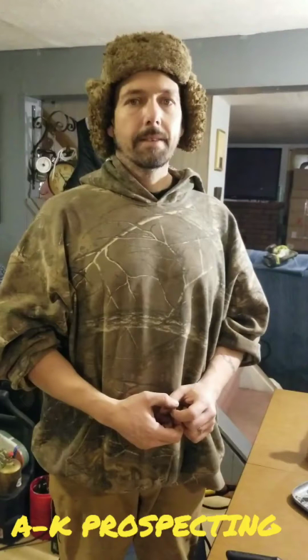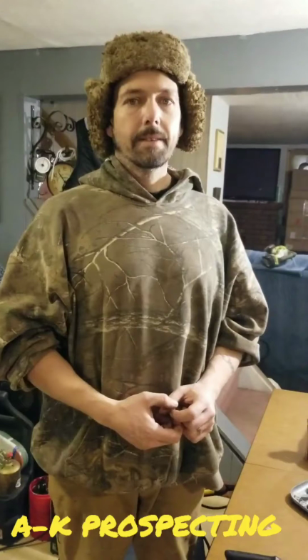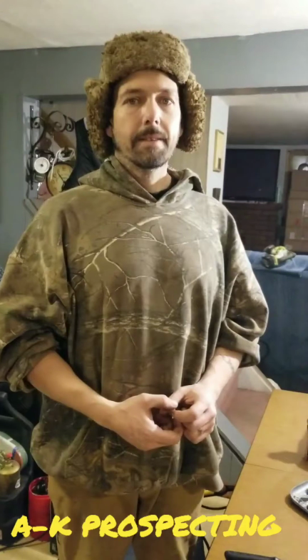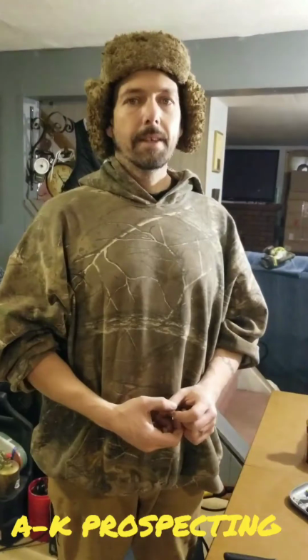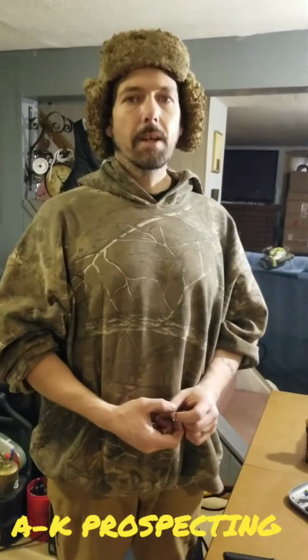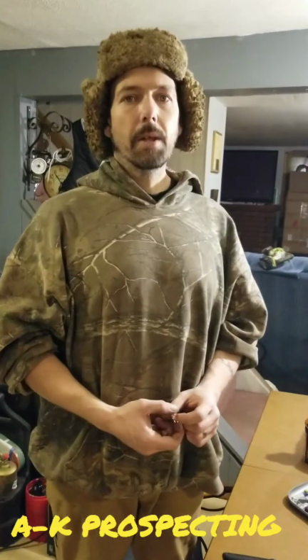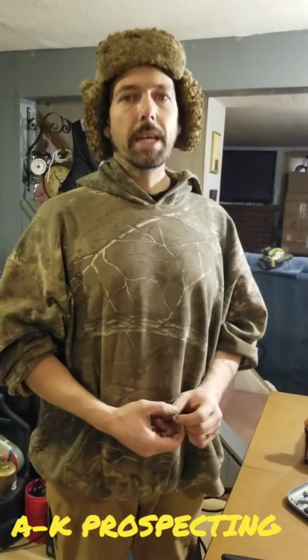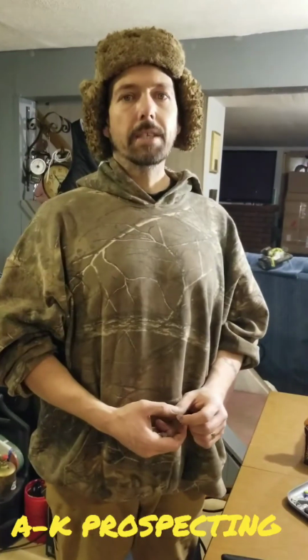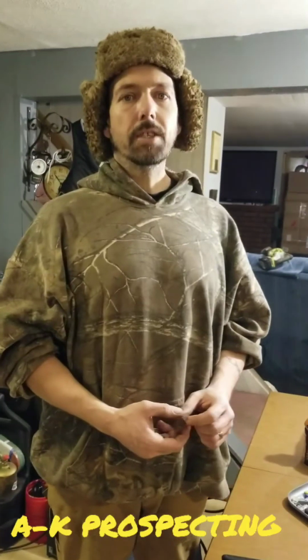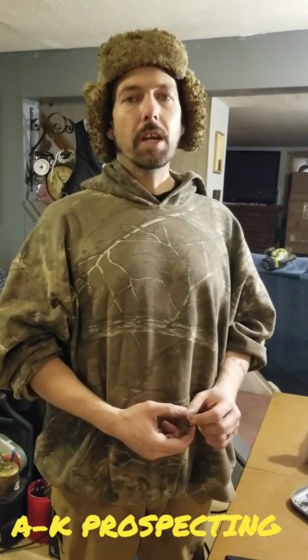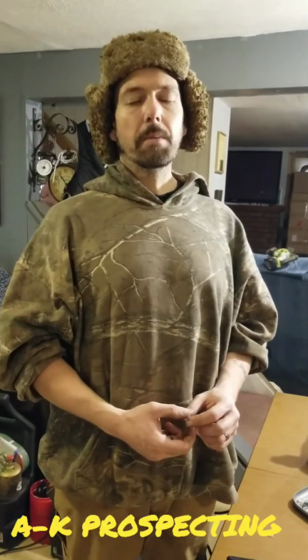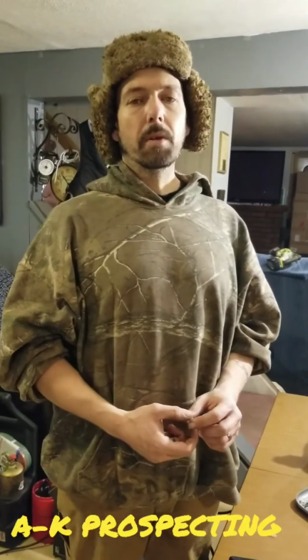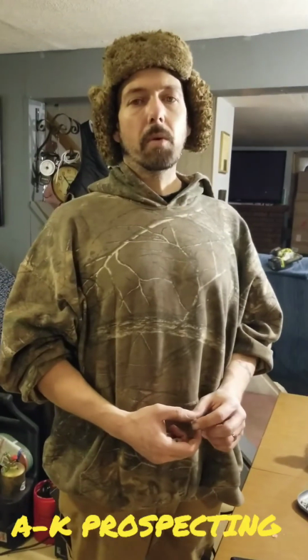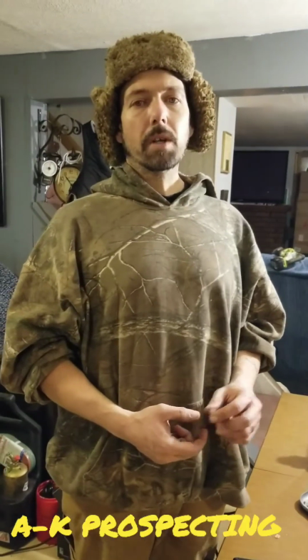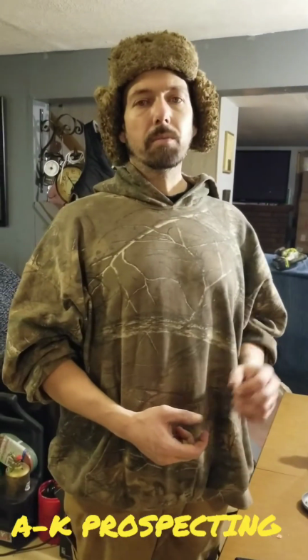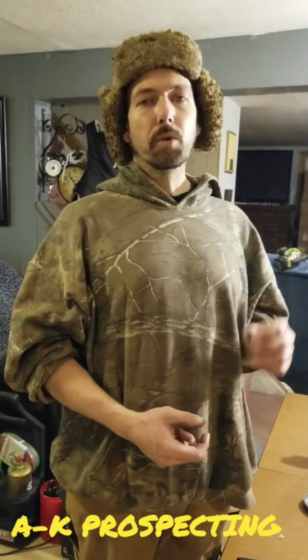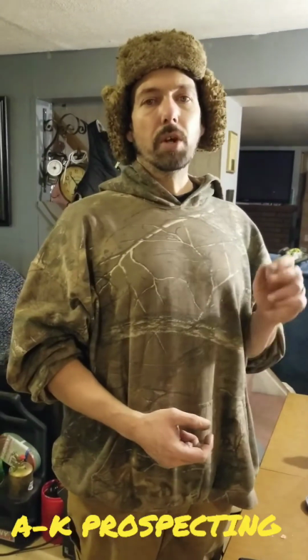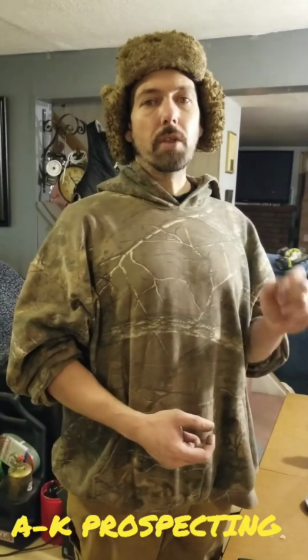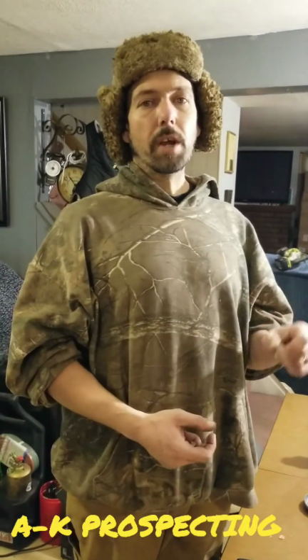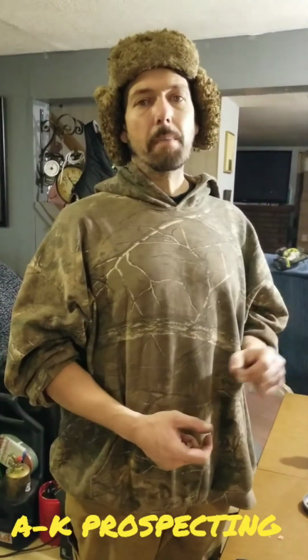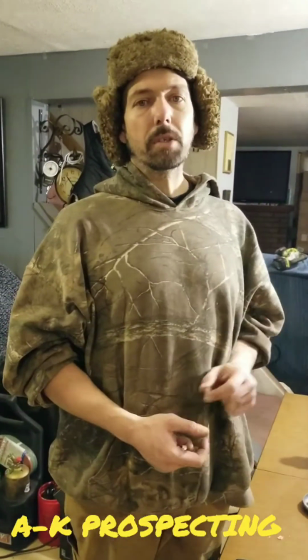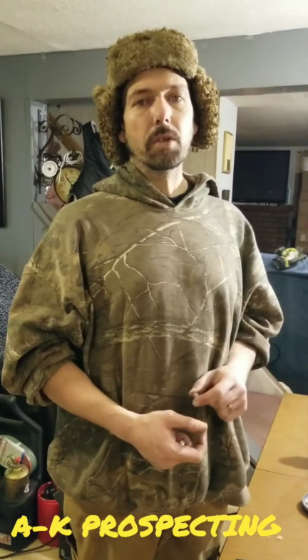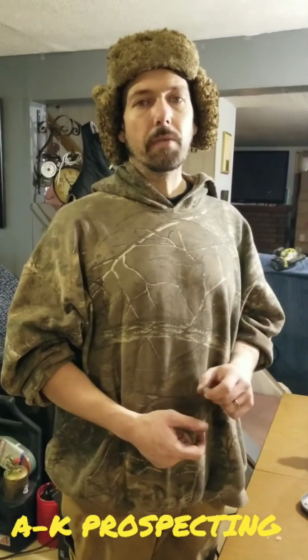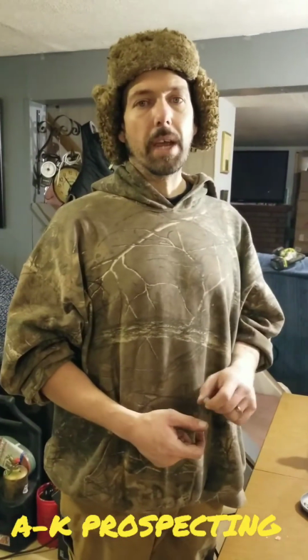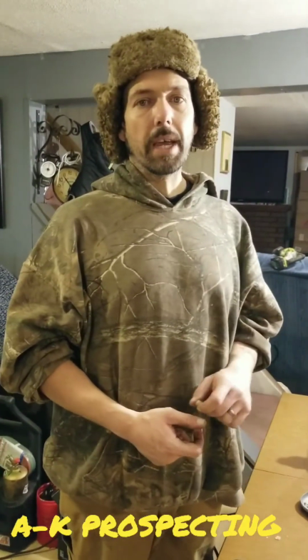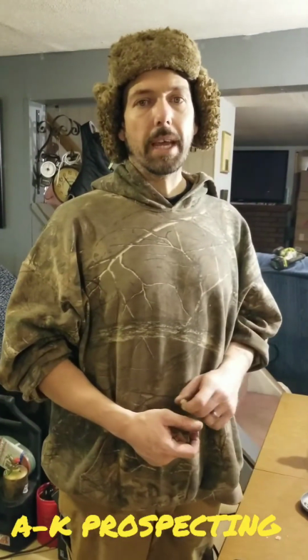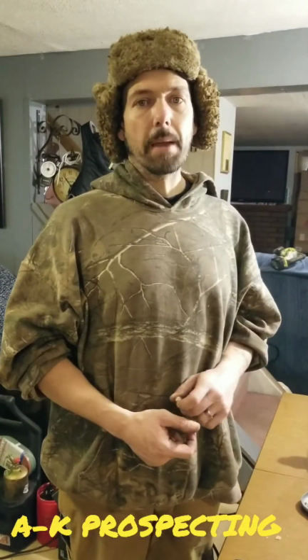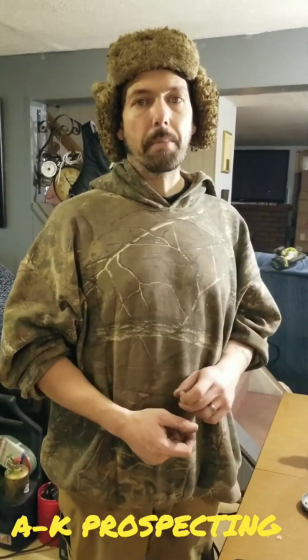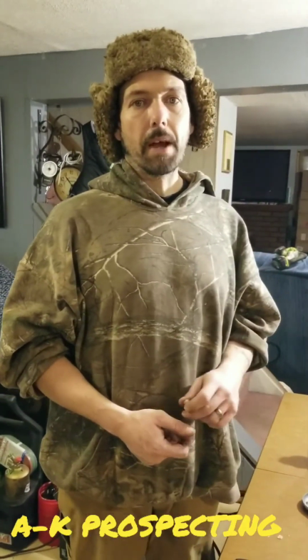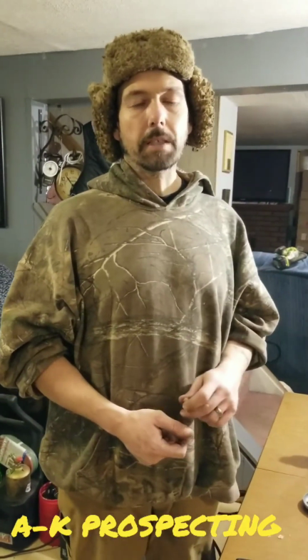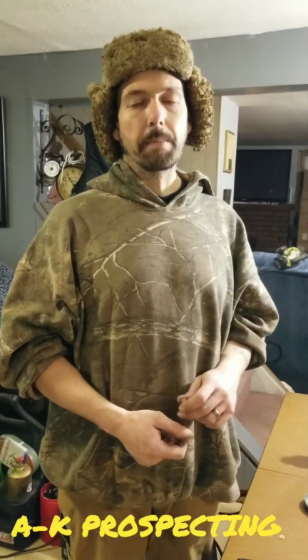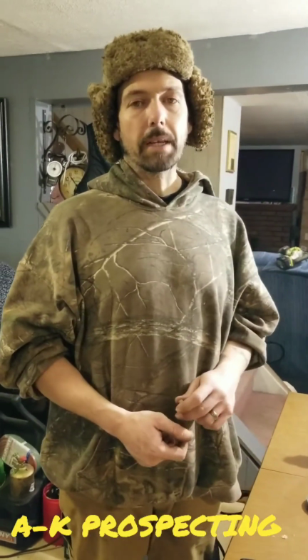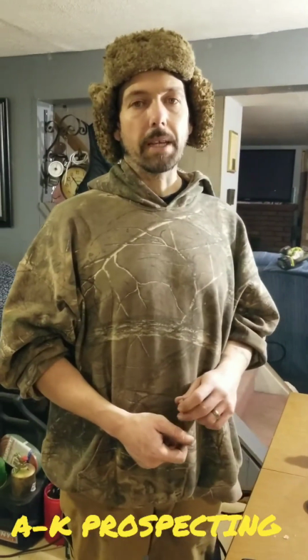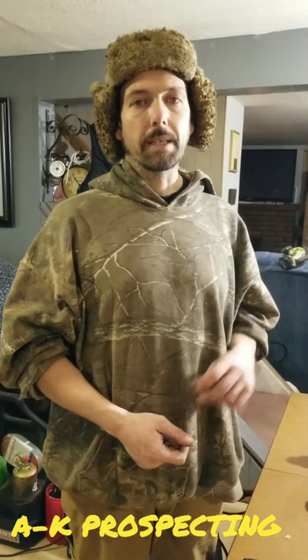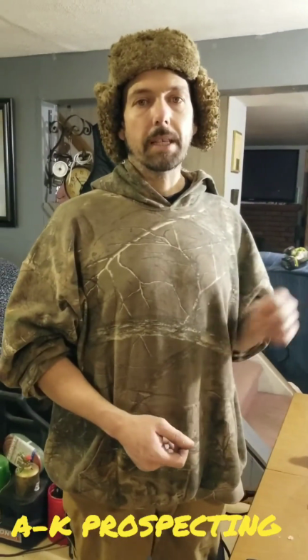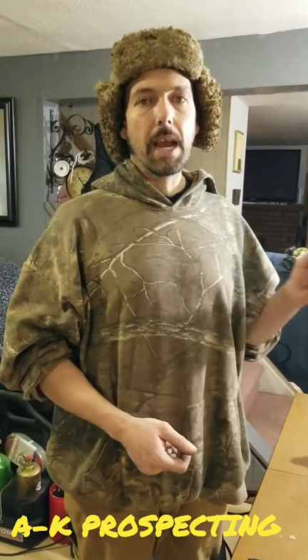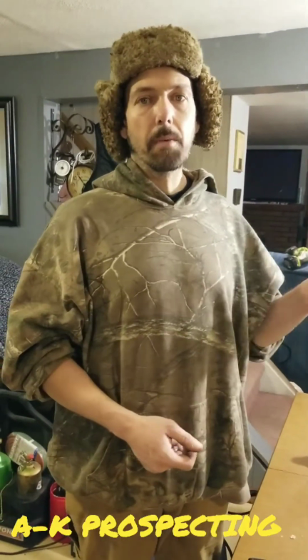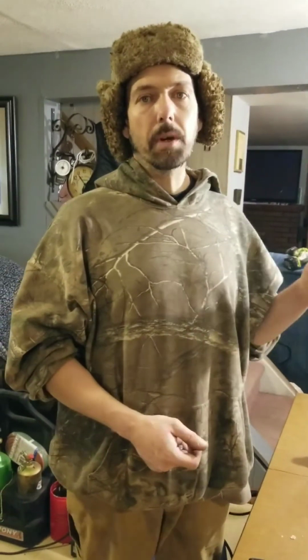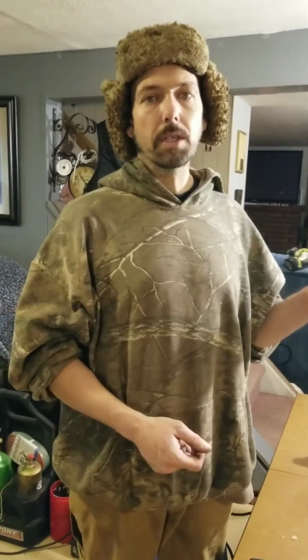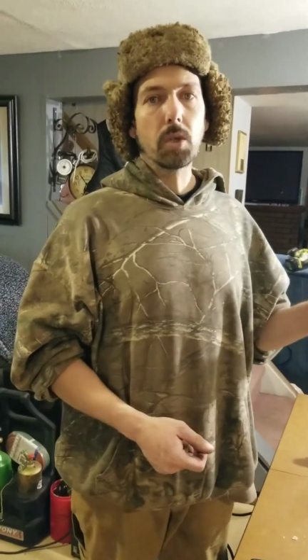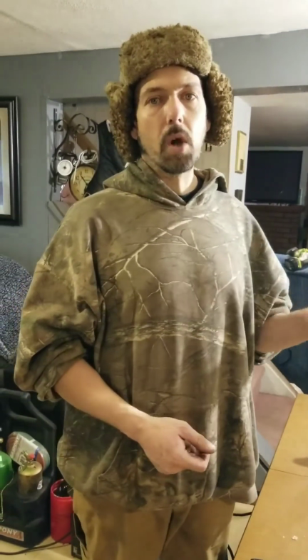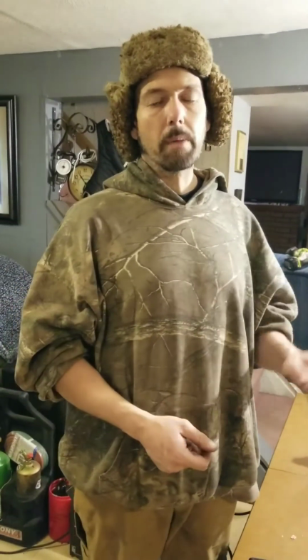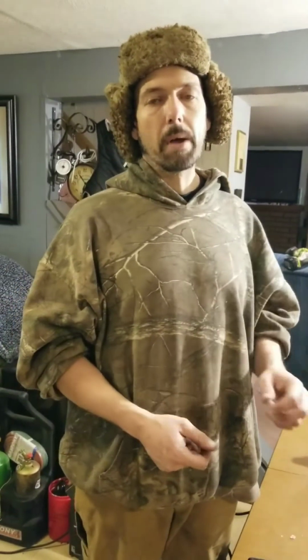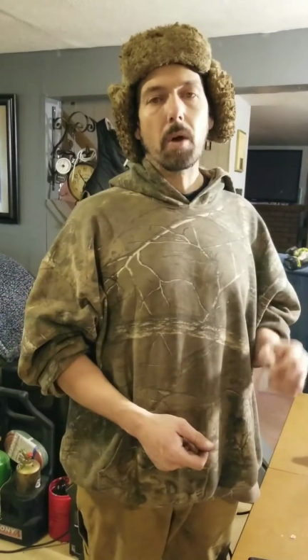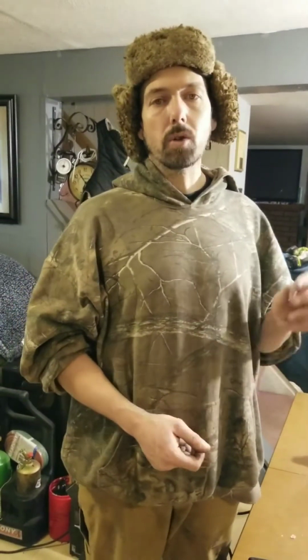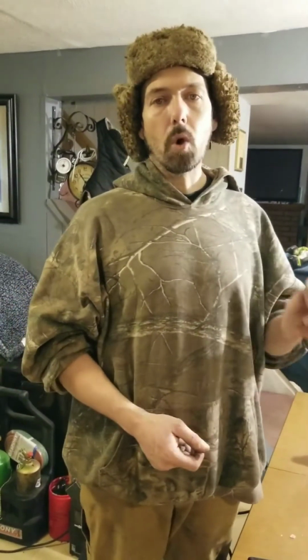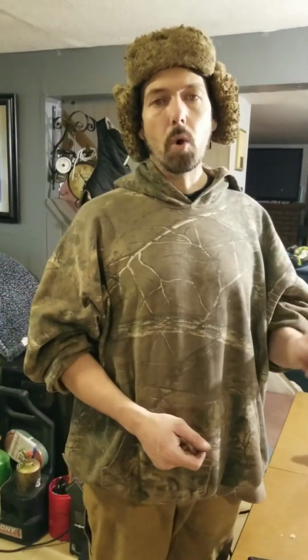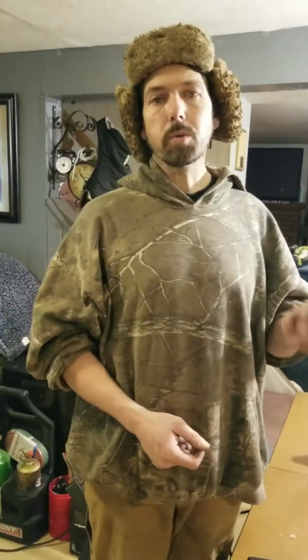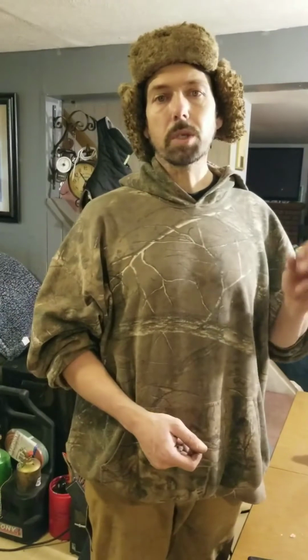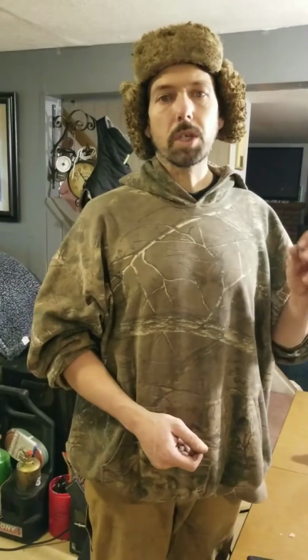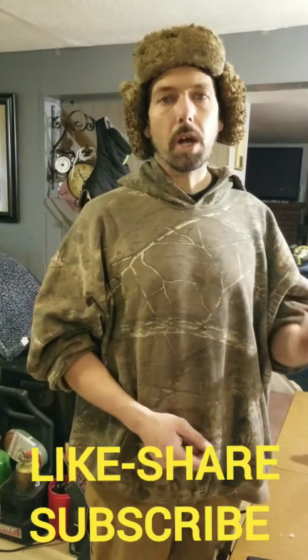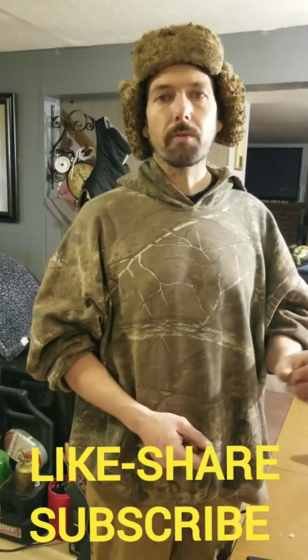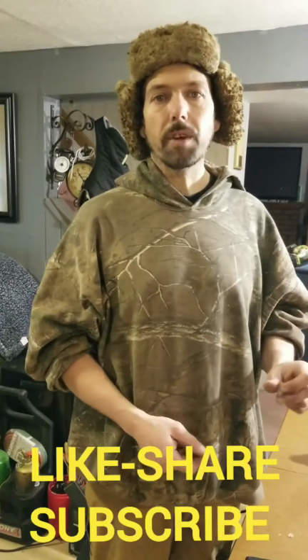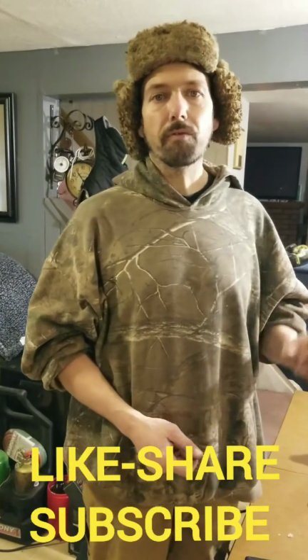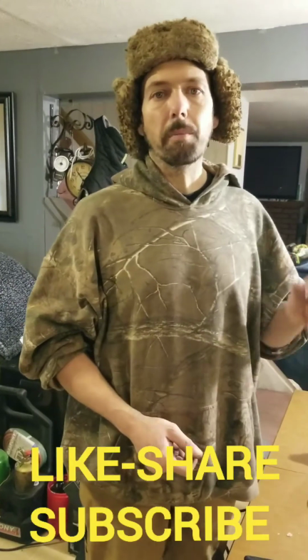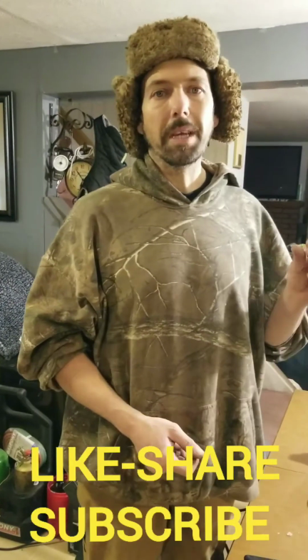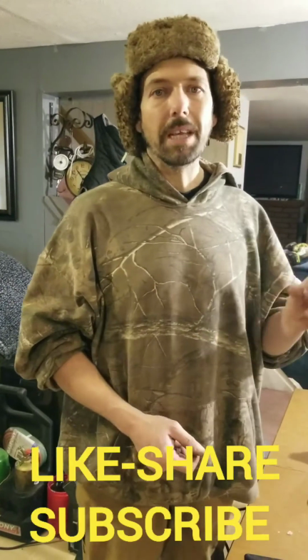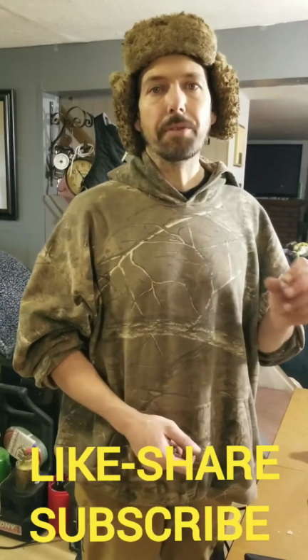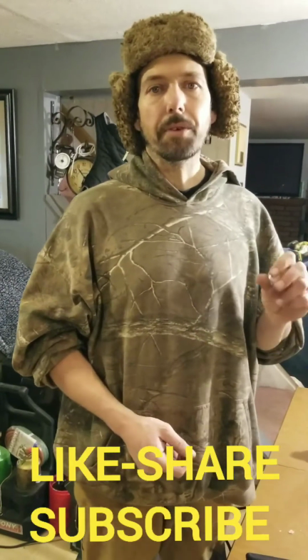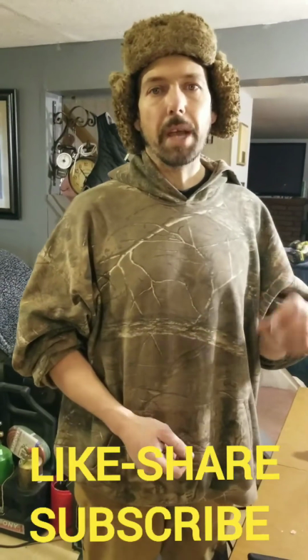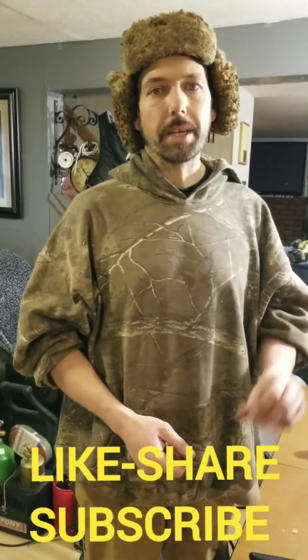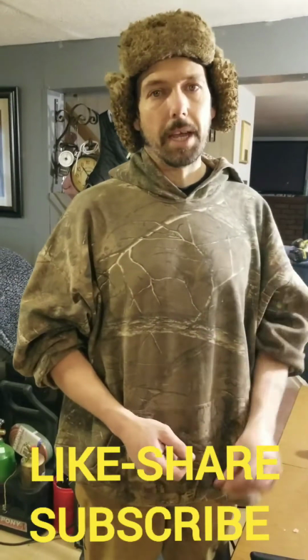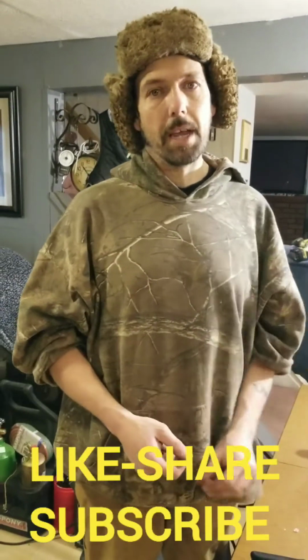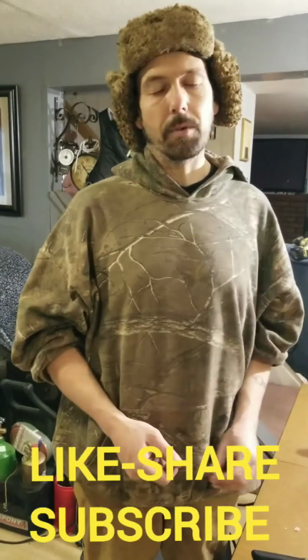Hello ladies and gentlemen, and welcome to another episode of AK Prospecting. Today we're going to talk about gold recovery from Ethernet cables.